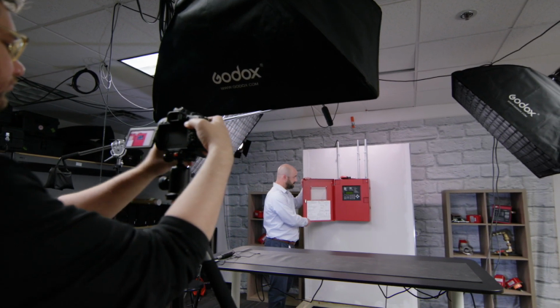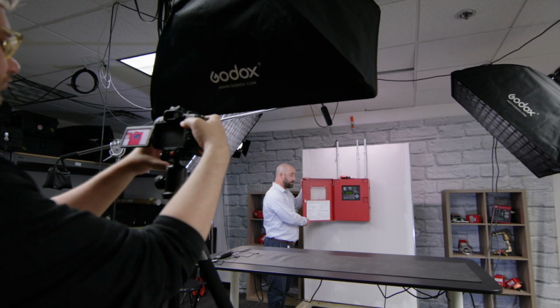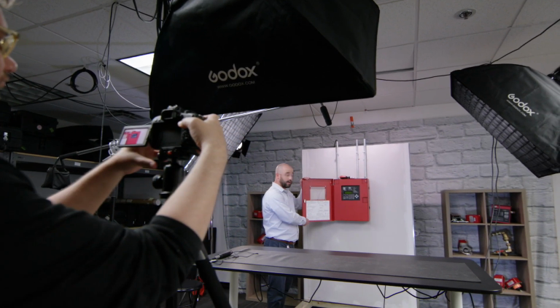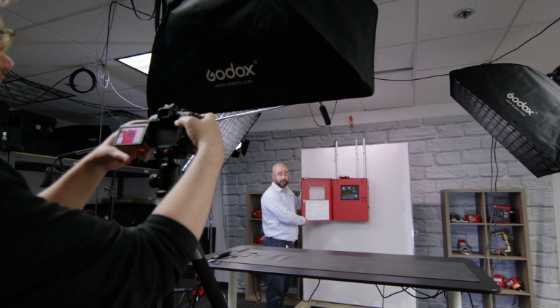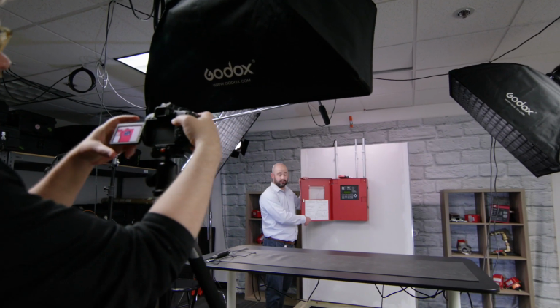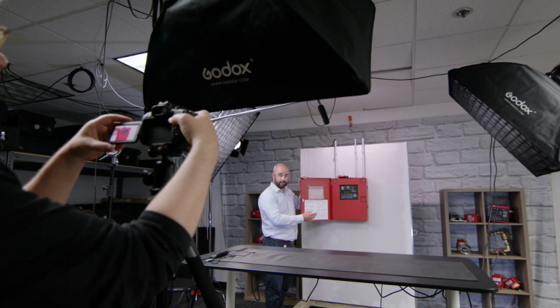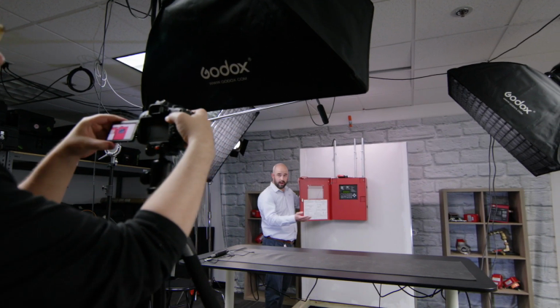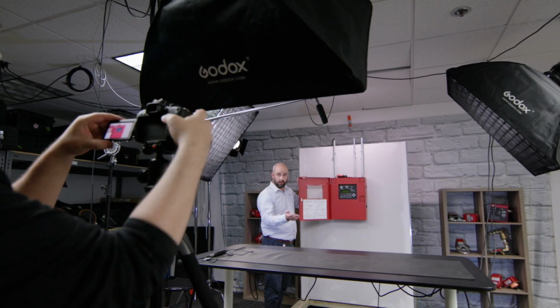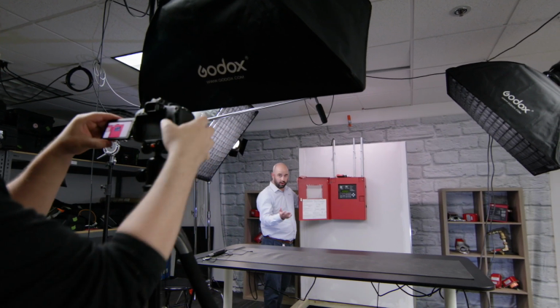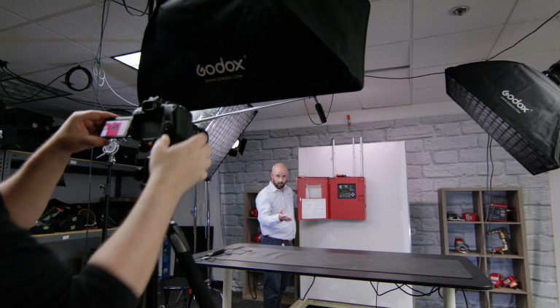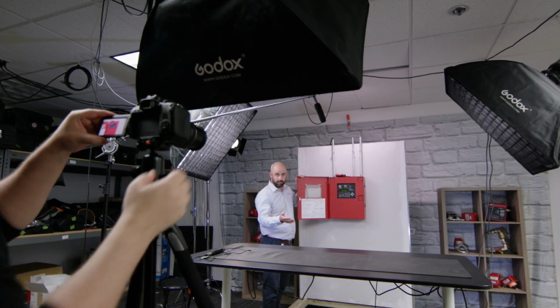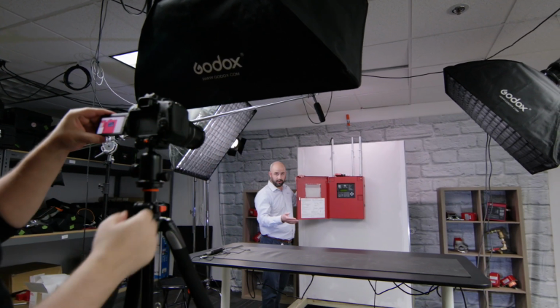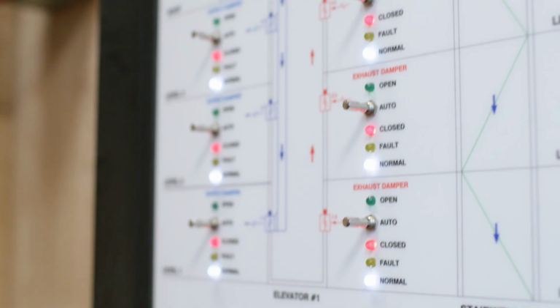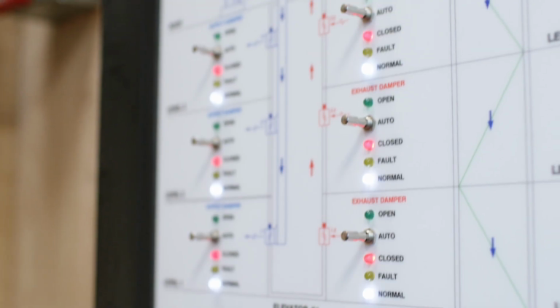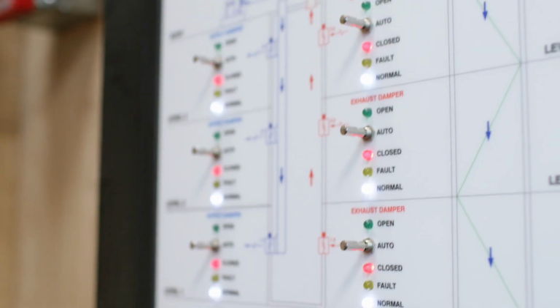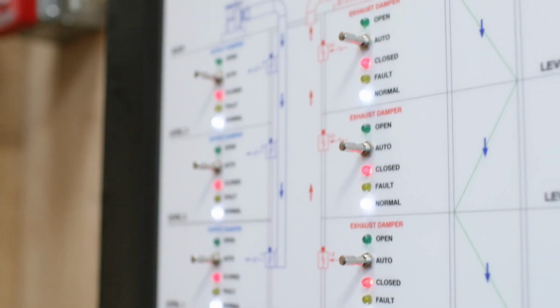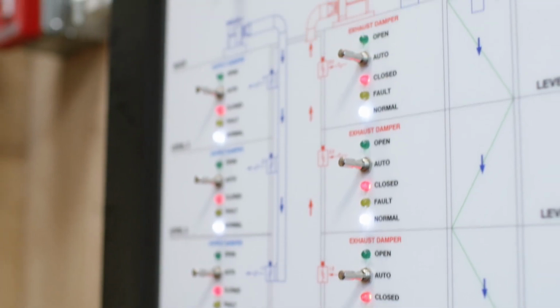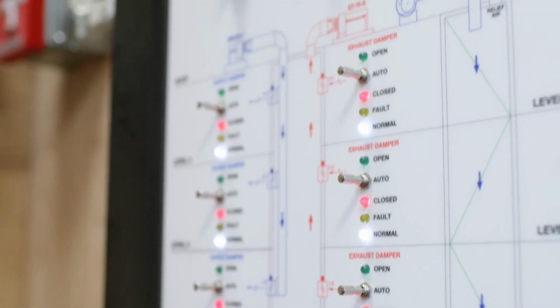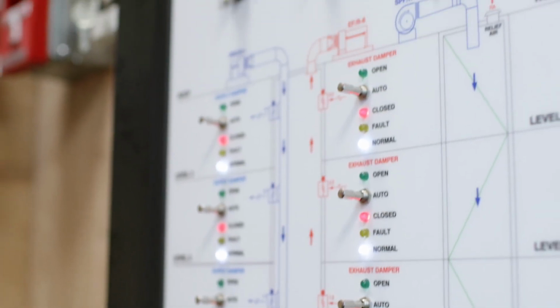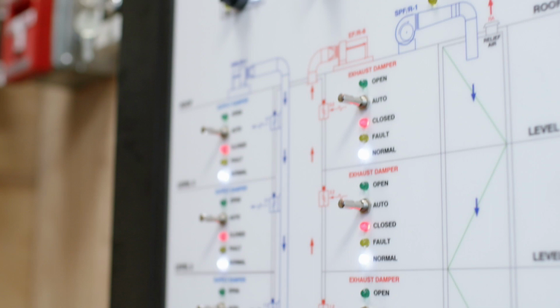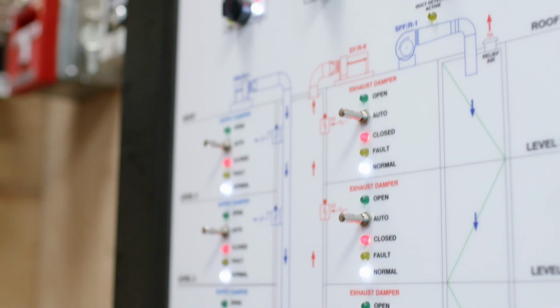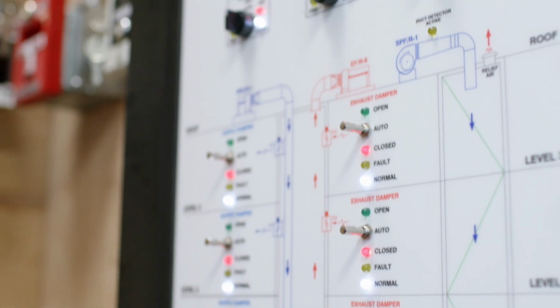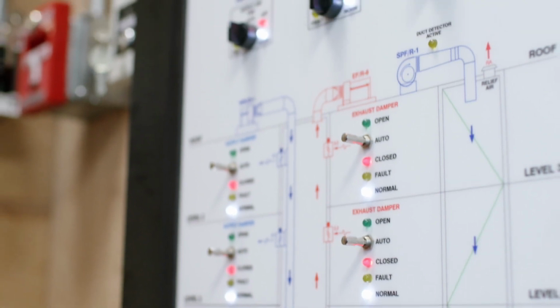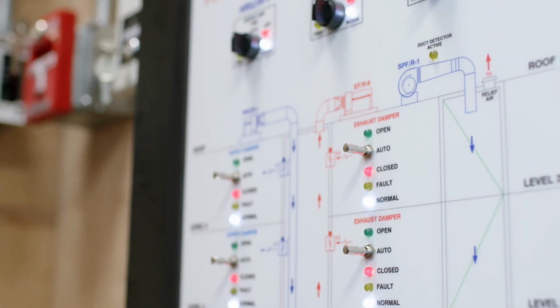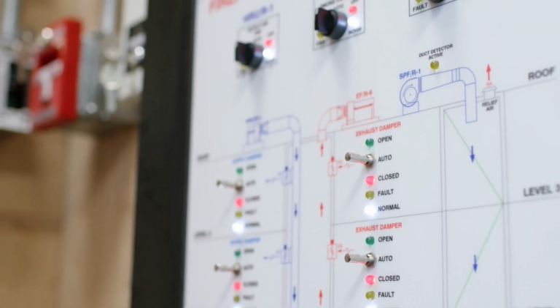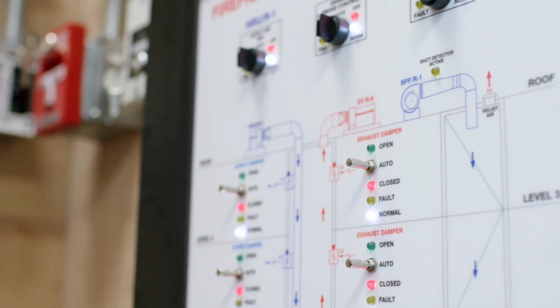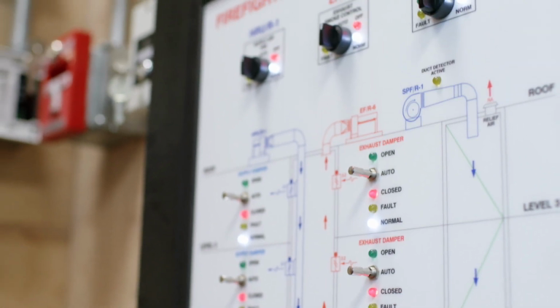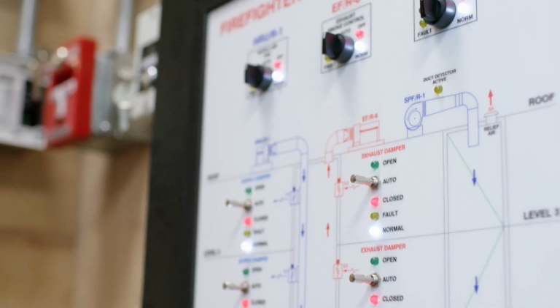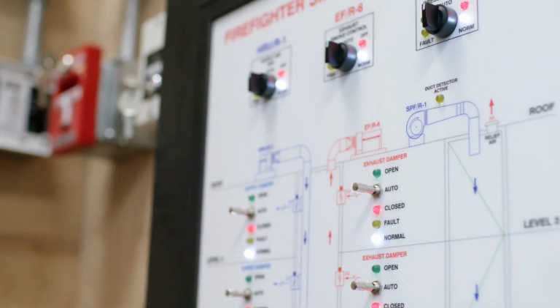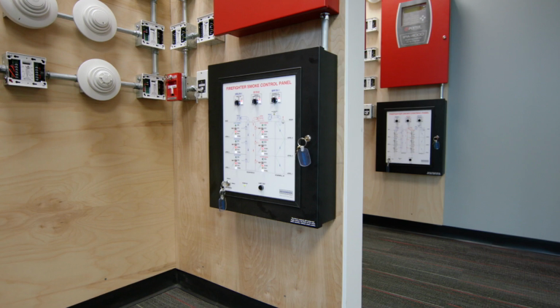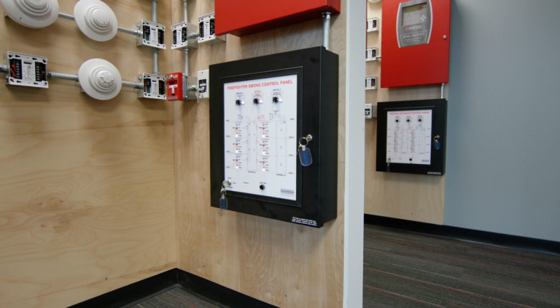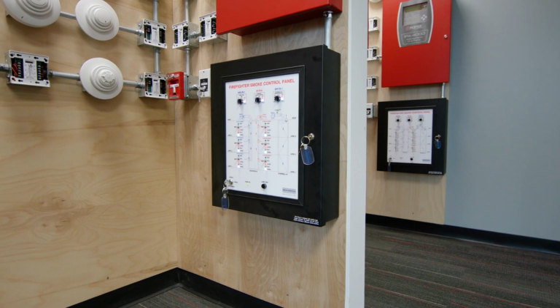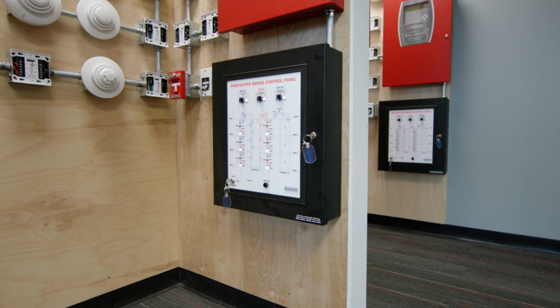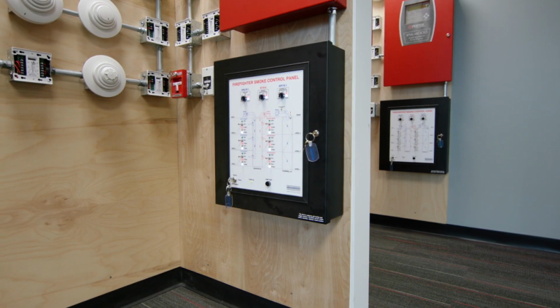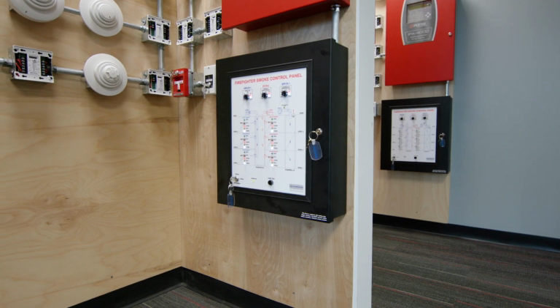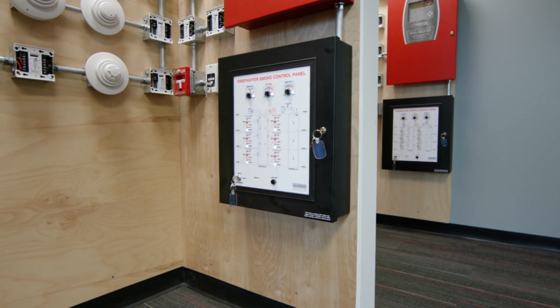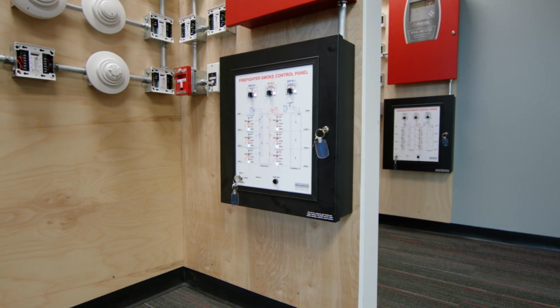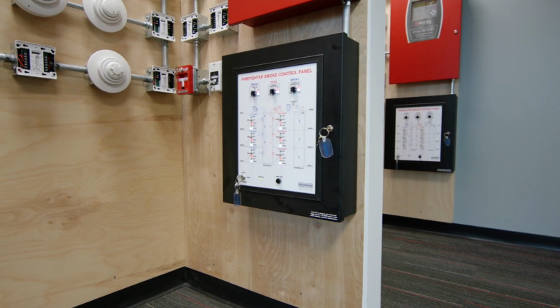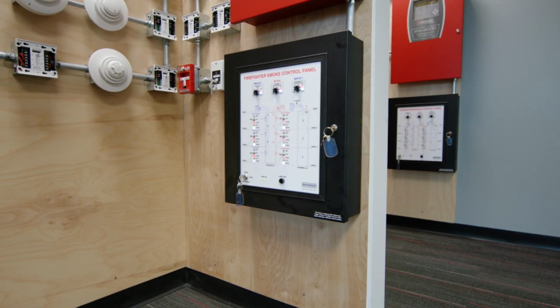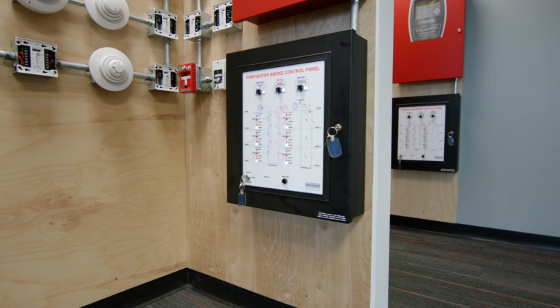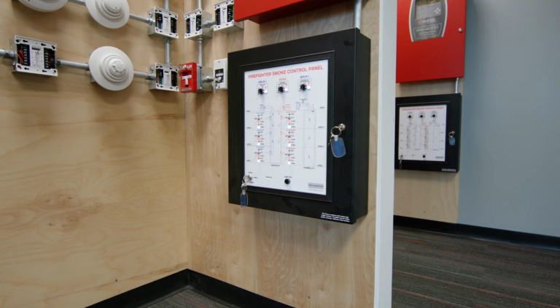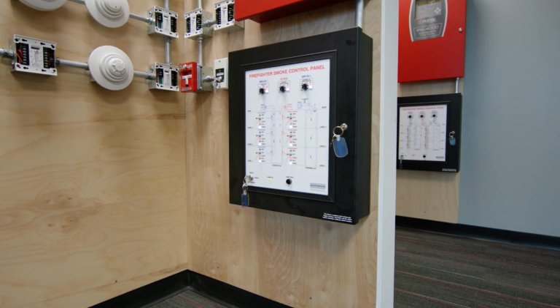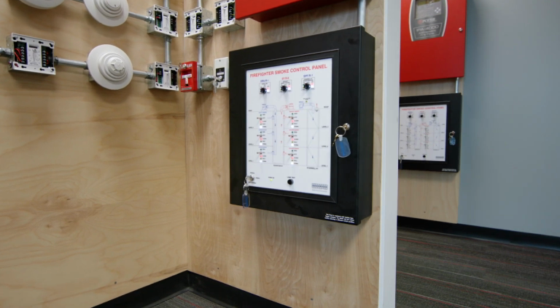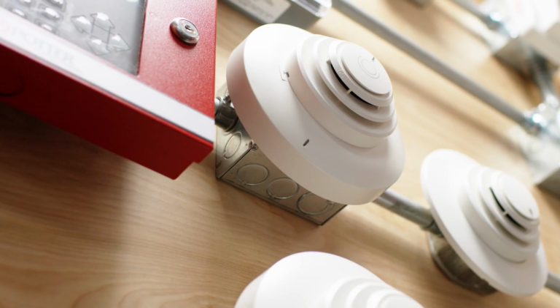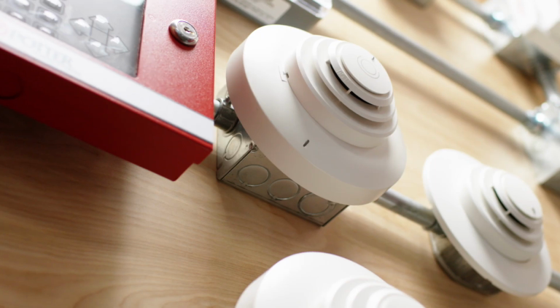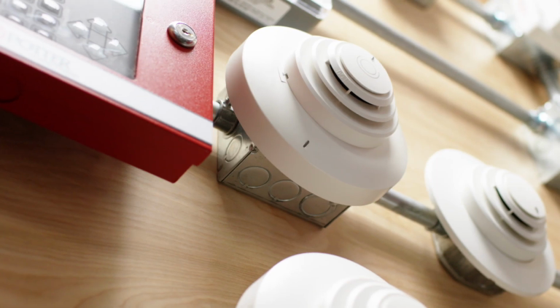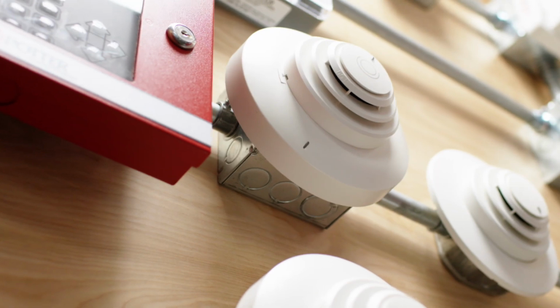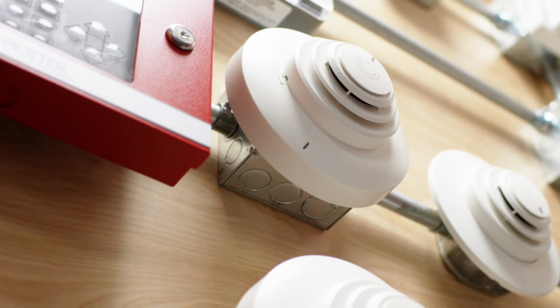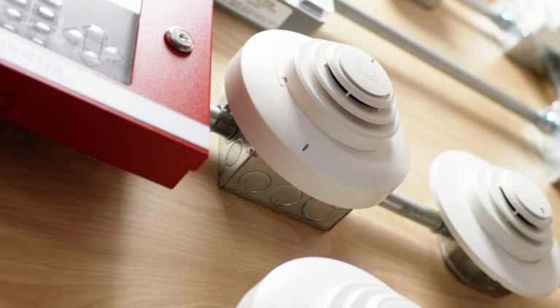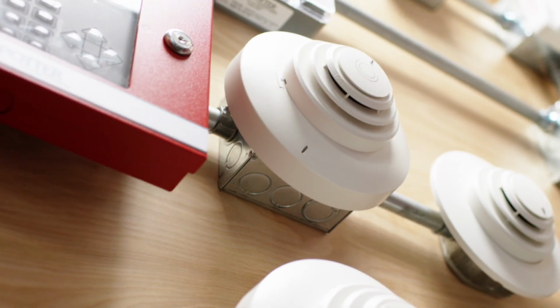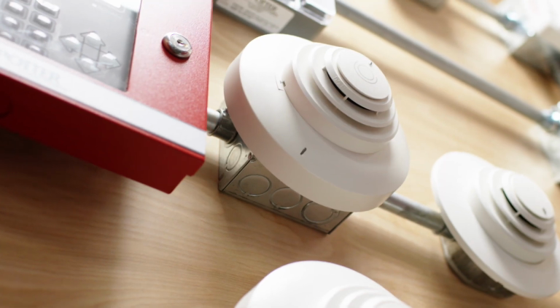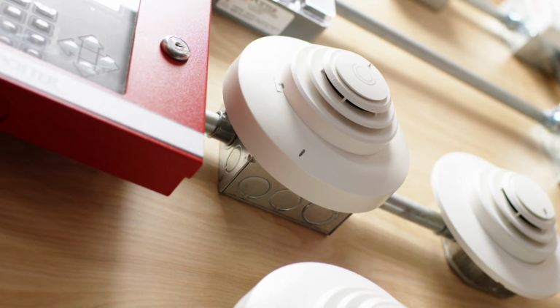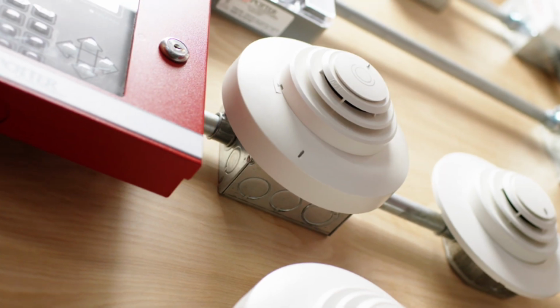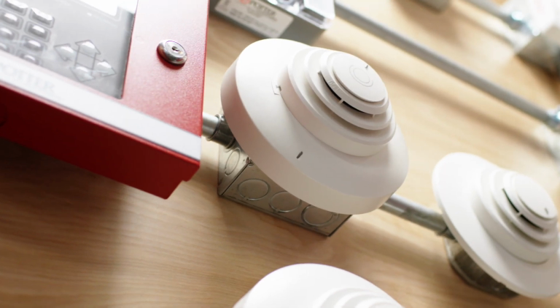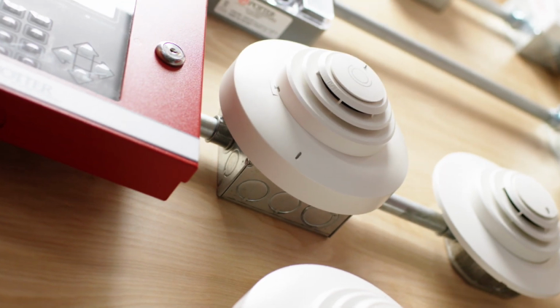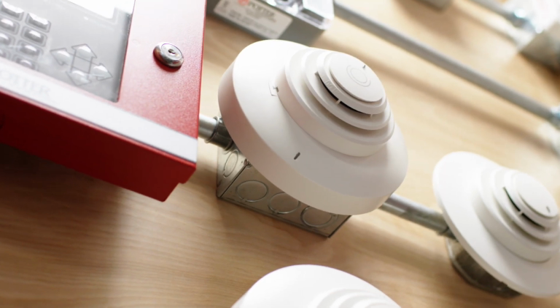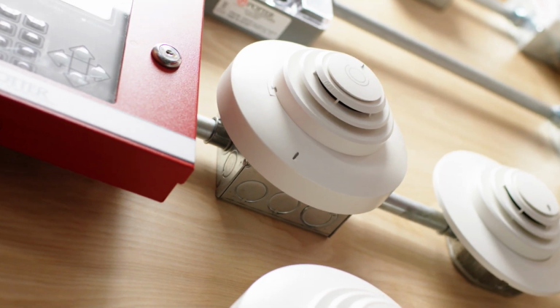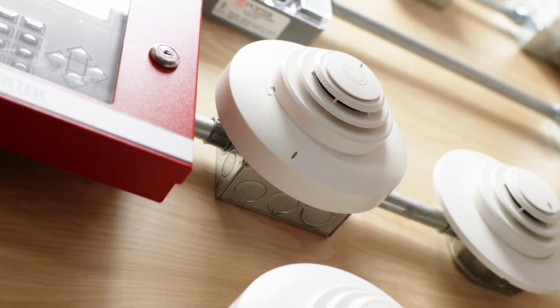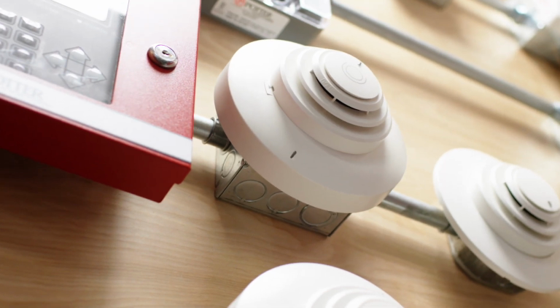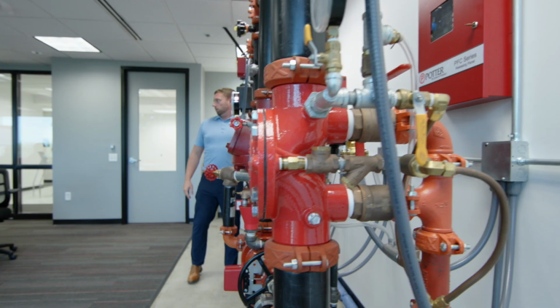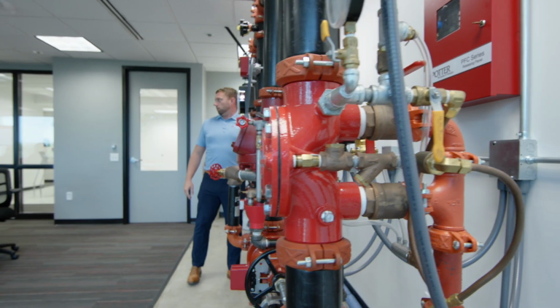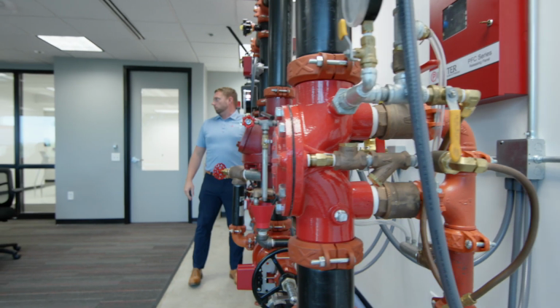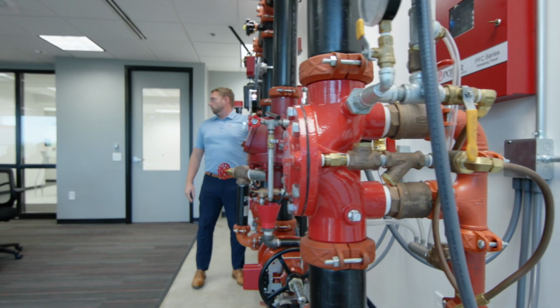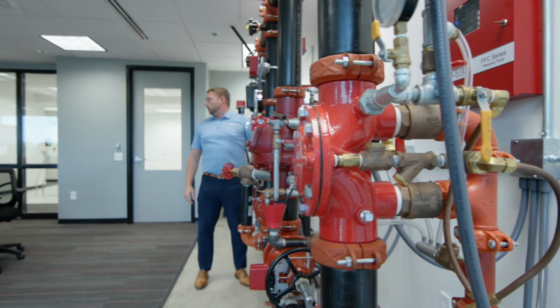Witness our products in action at our staging and application engineering areas, where we showcase our products in real-world scenarios.